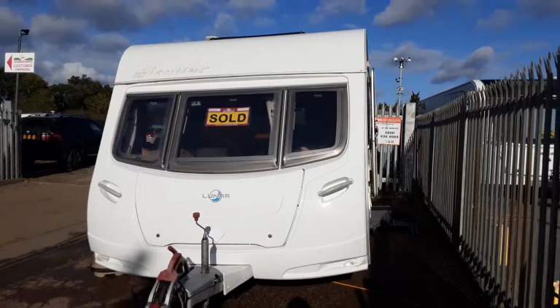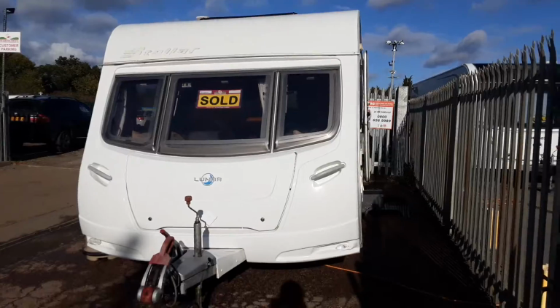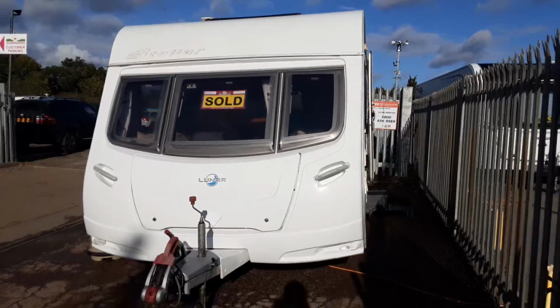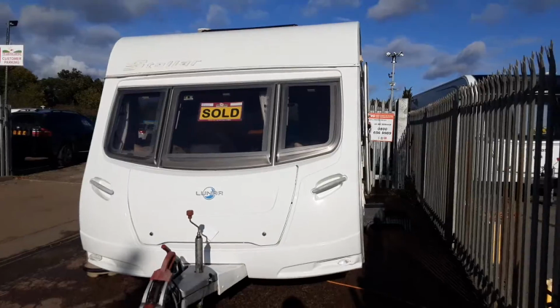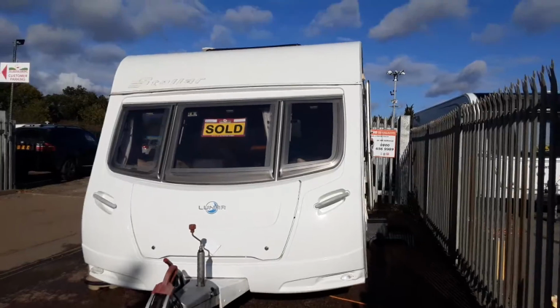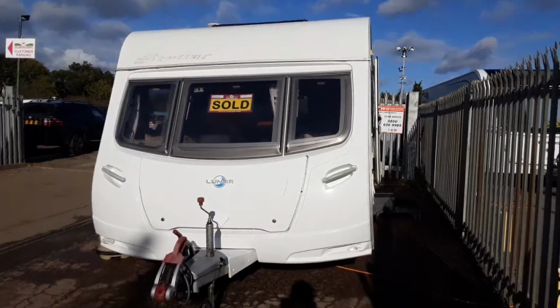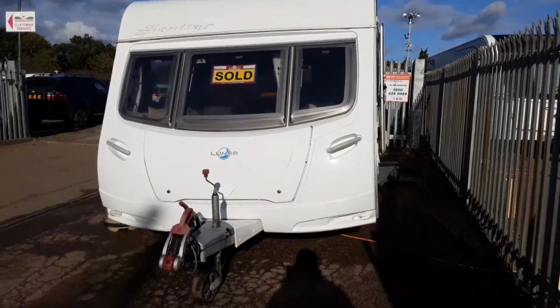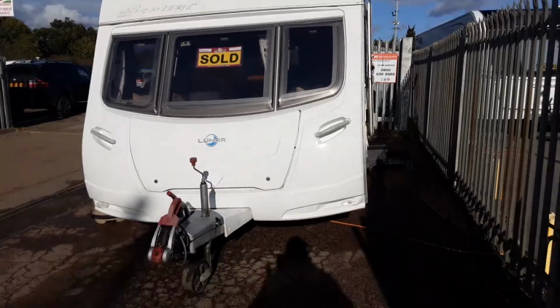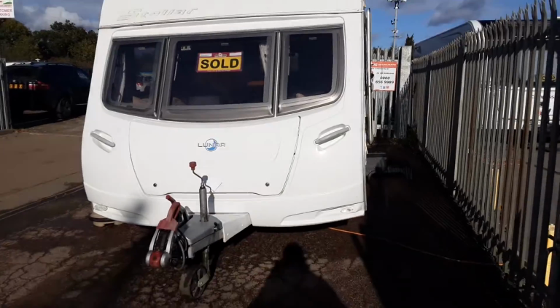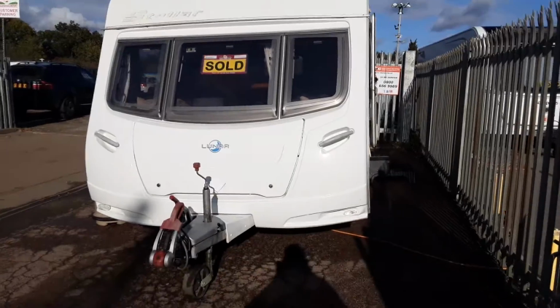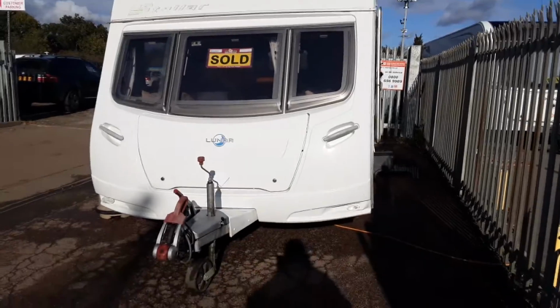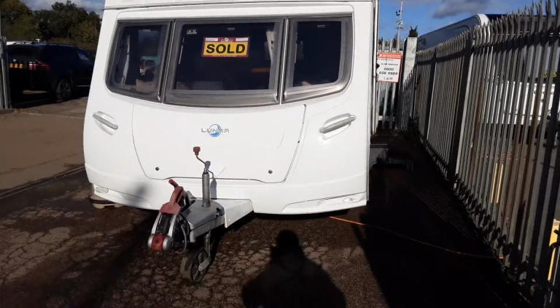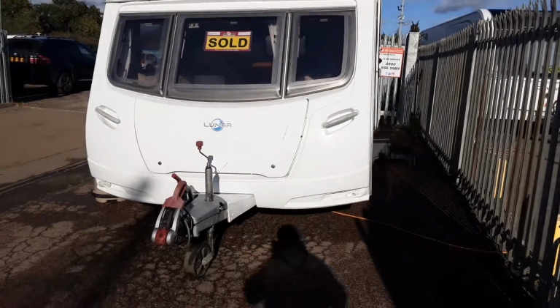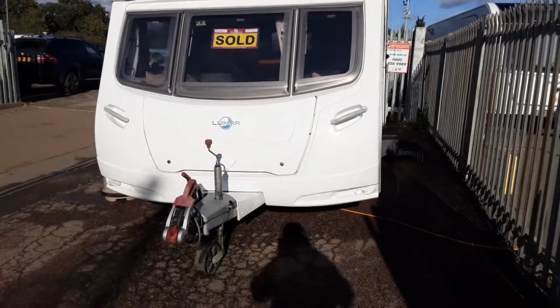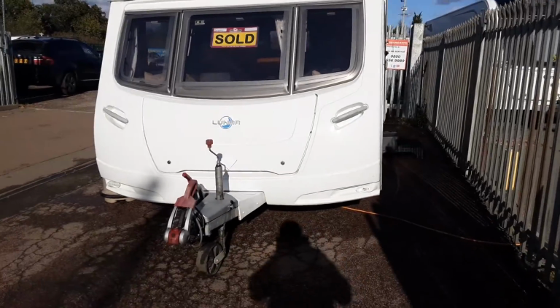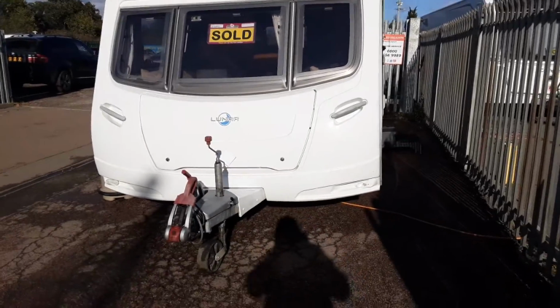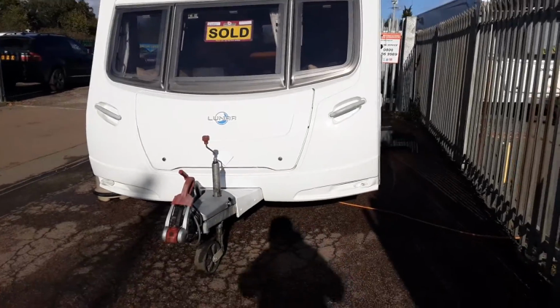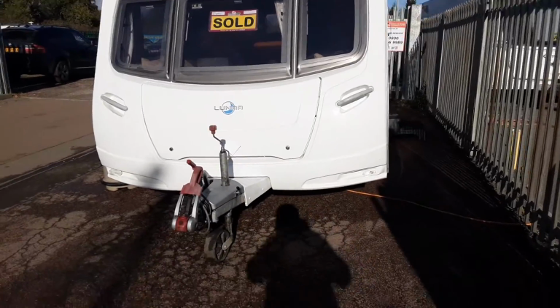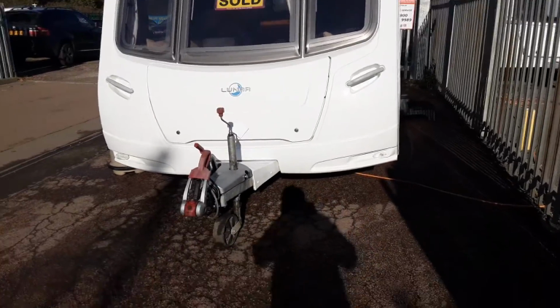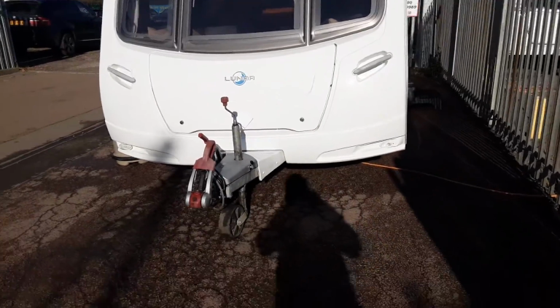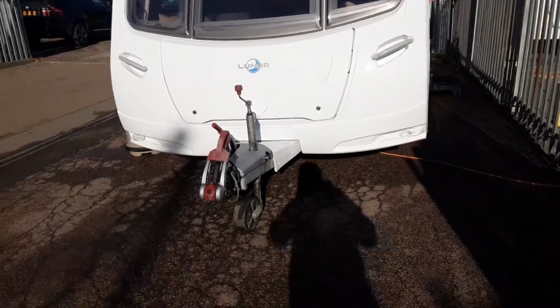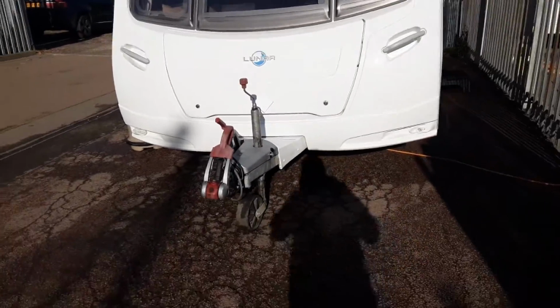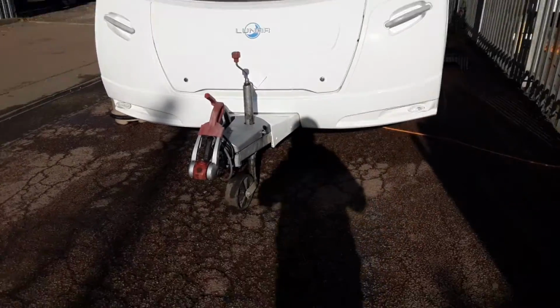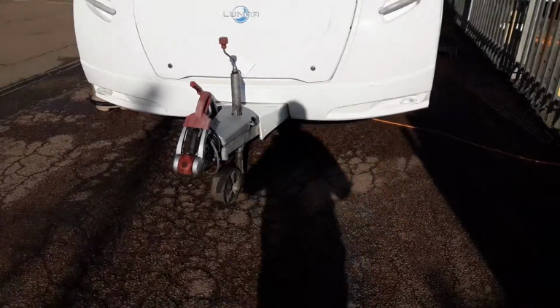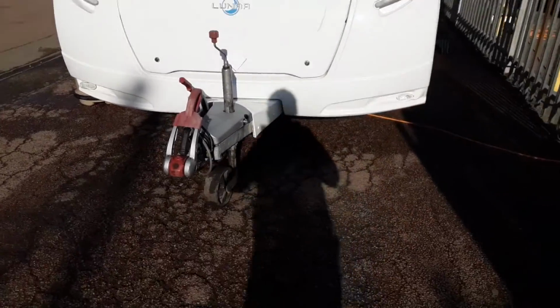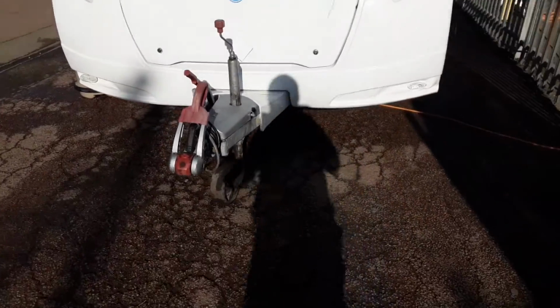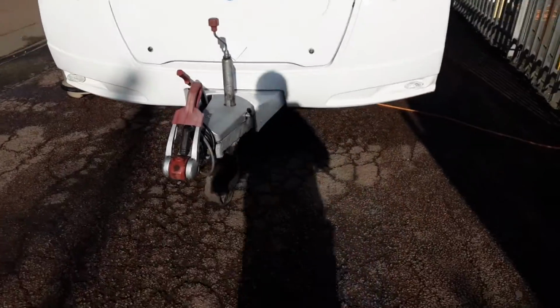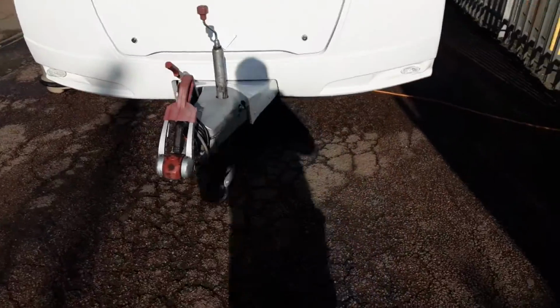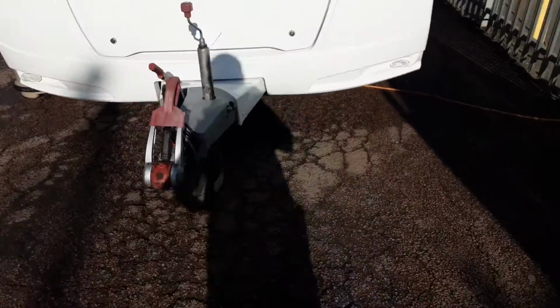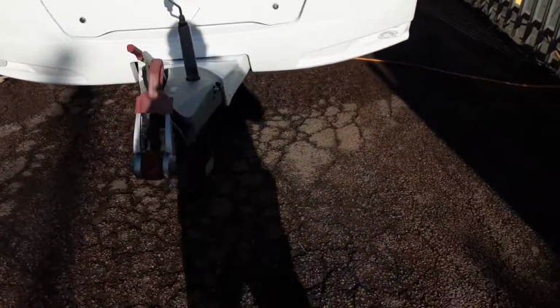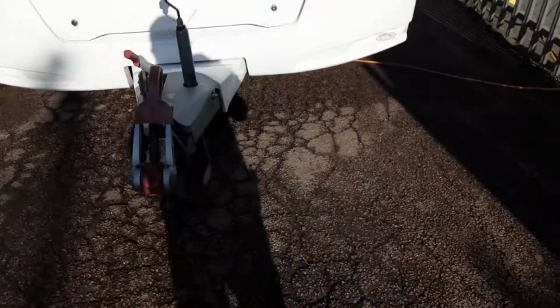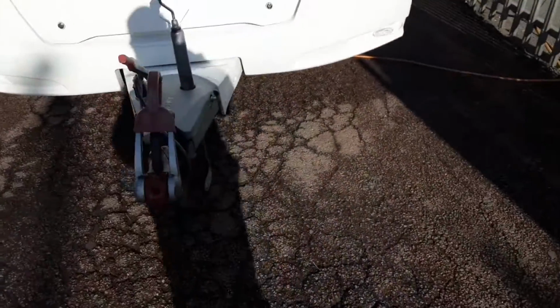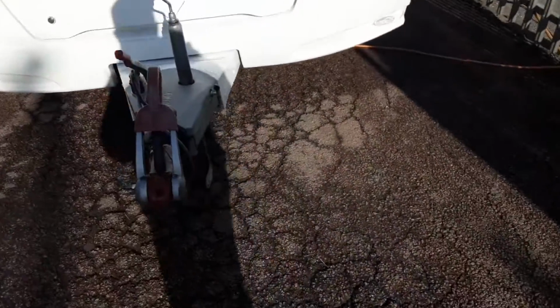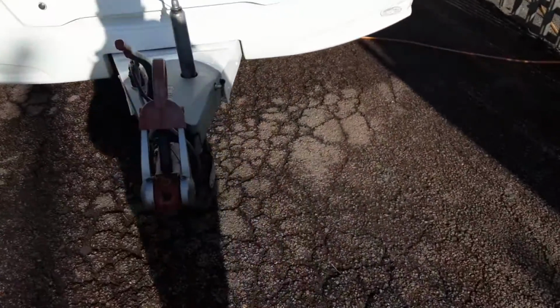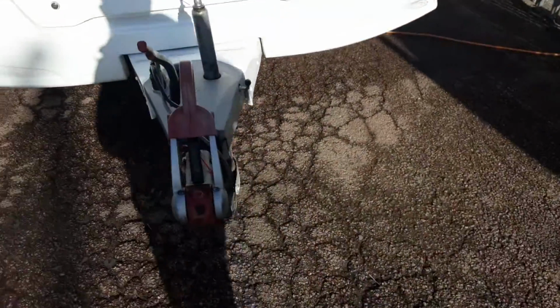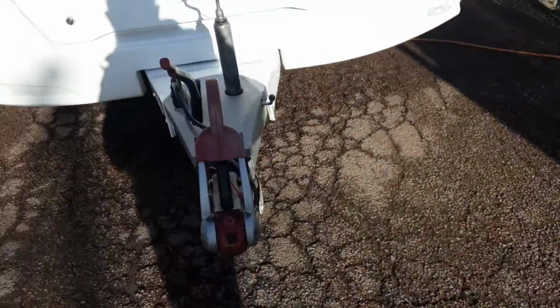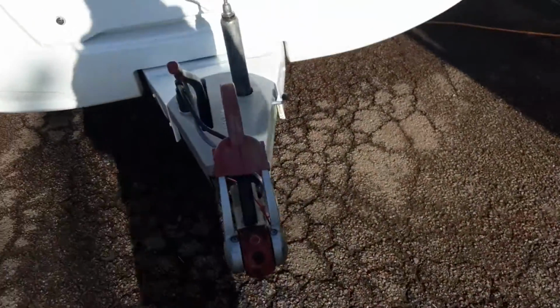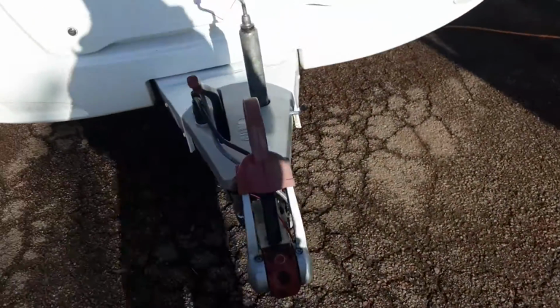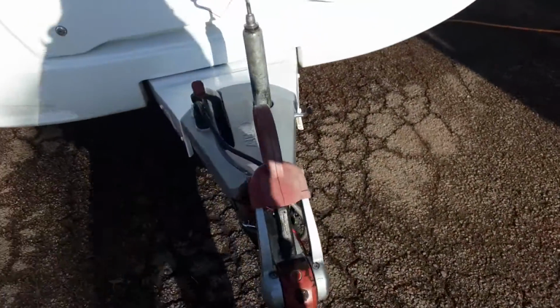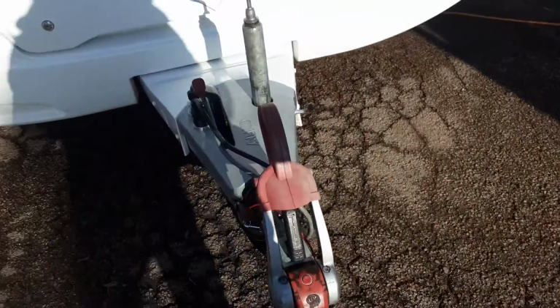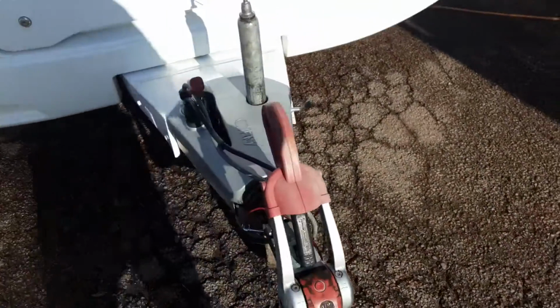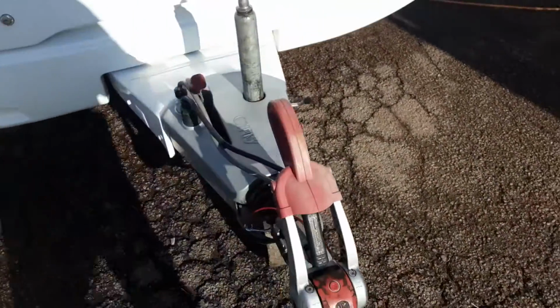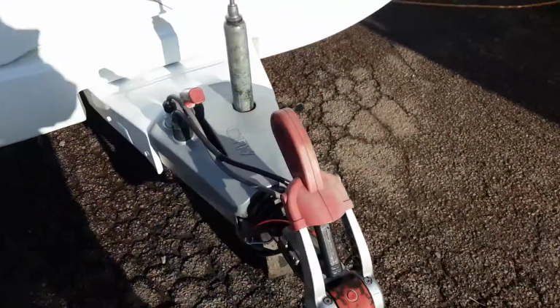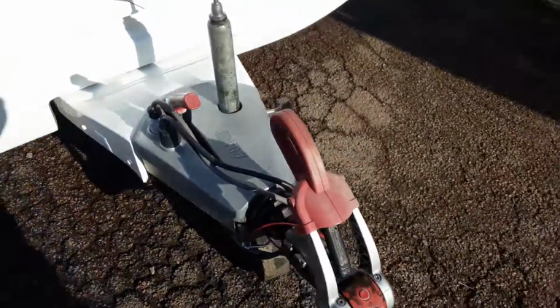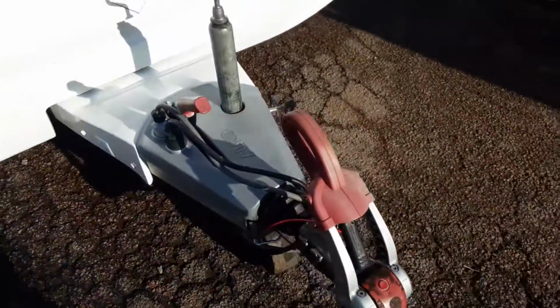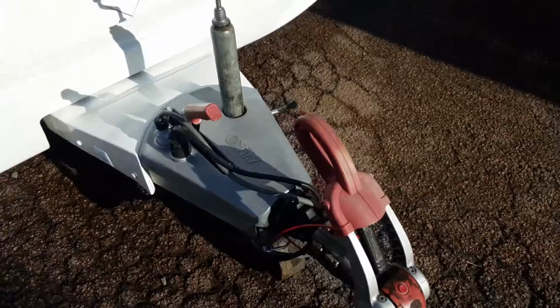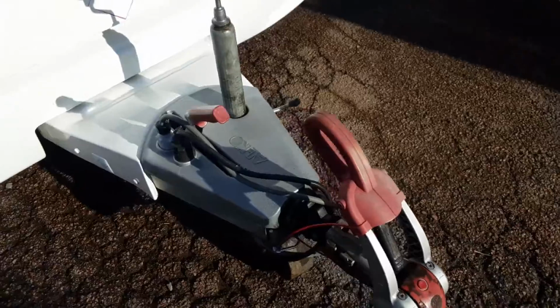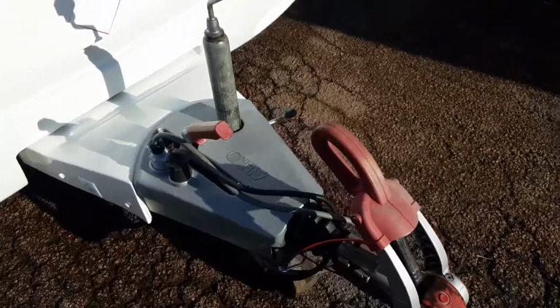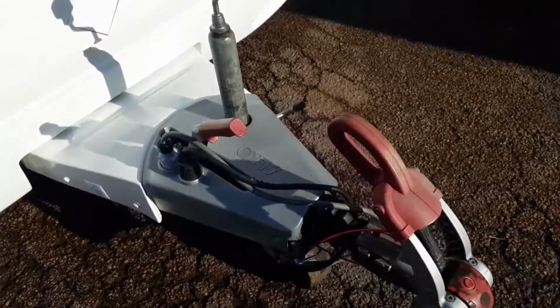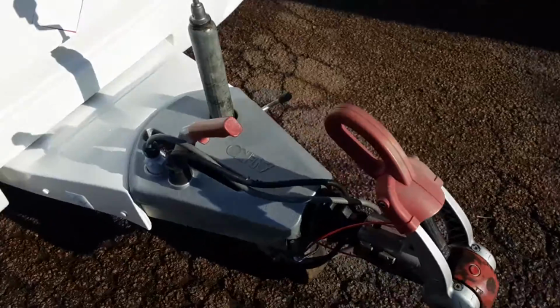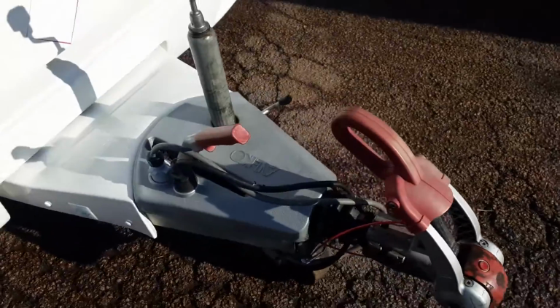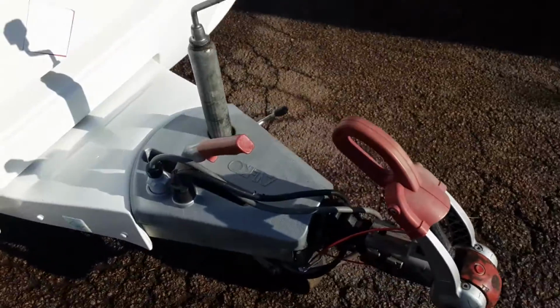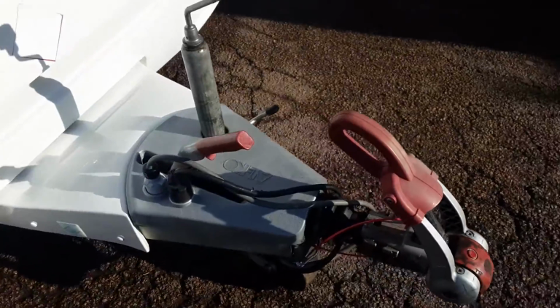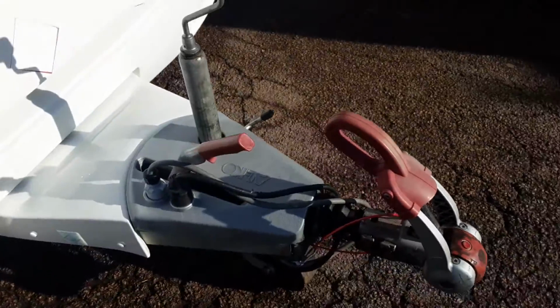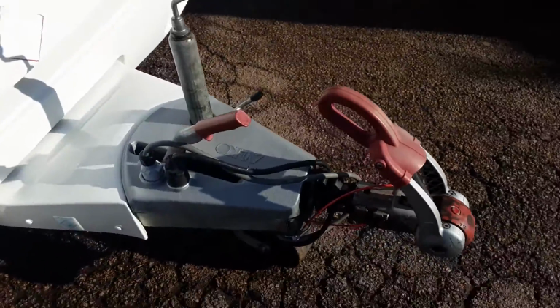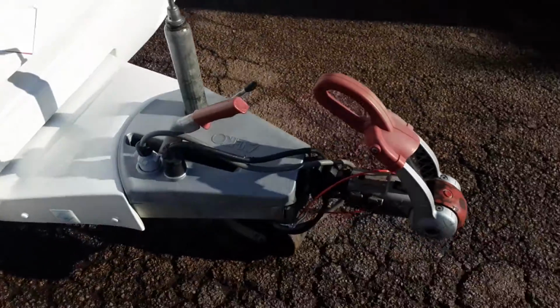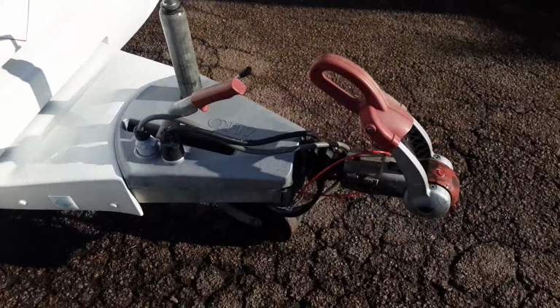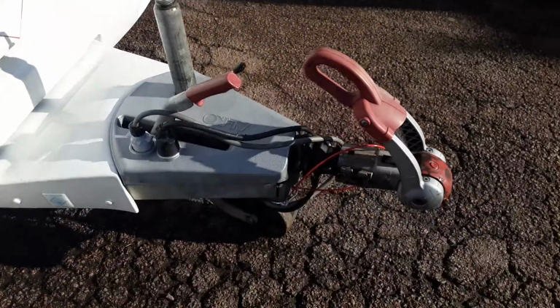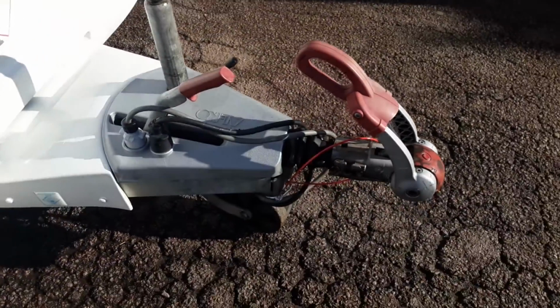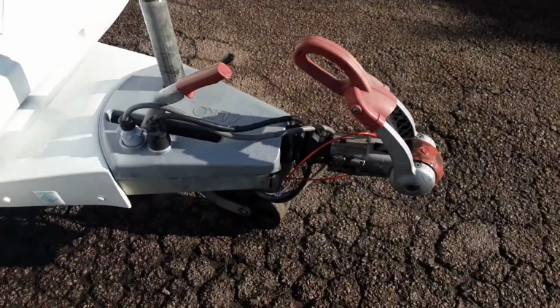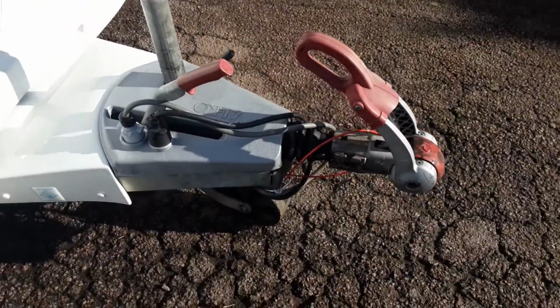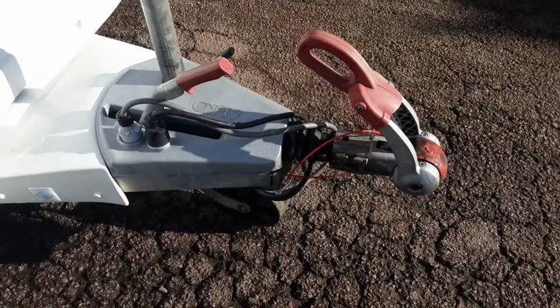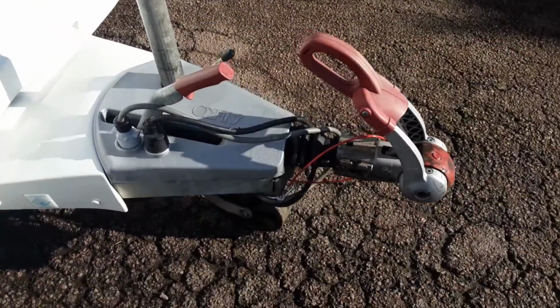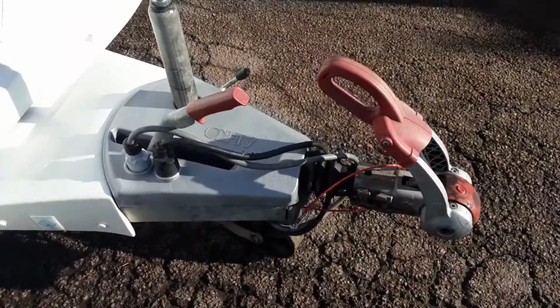This is a Lunar Stellar 400. I'm just going to take you around the van and show you how it operates. In the front of the van you've got your jockey wheel, hitch and handbrake. We'll demonstrate these to you in person here on site.